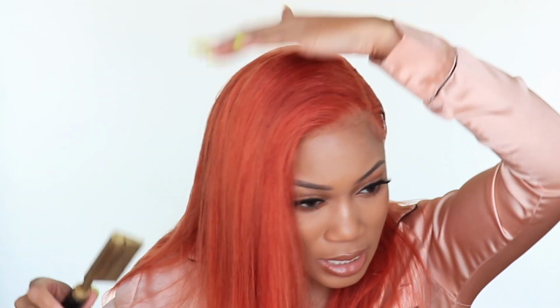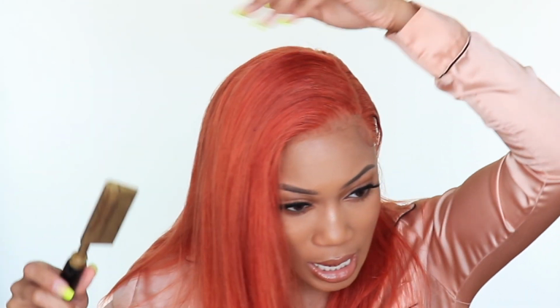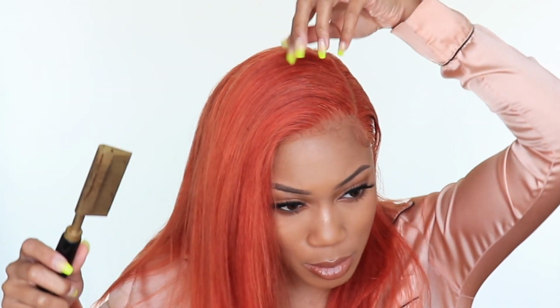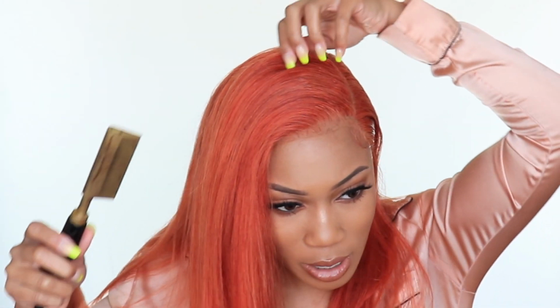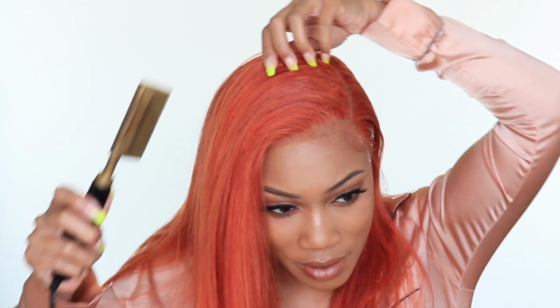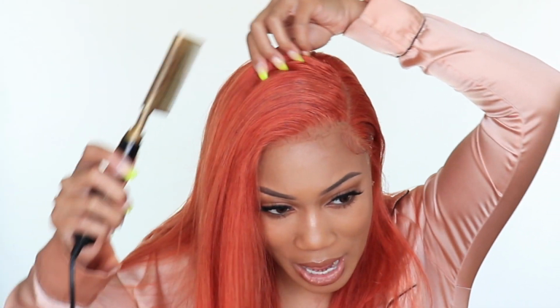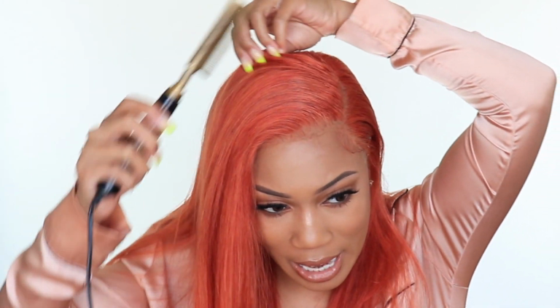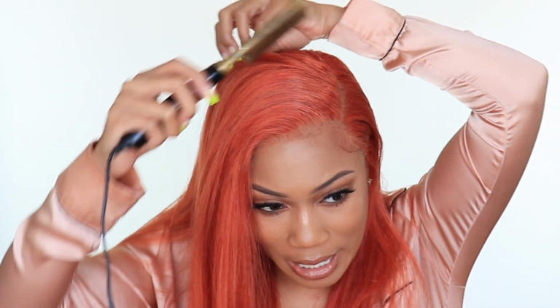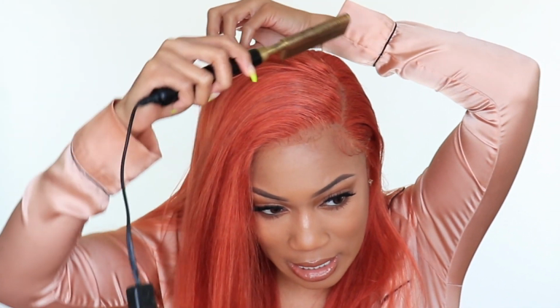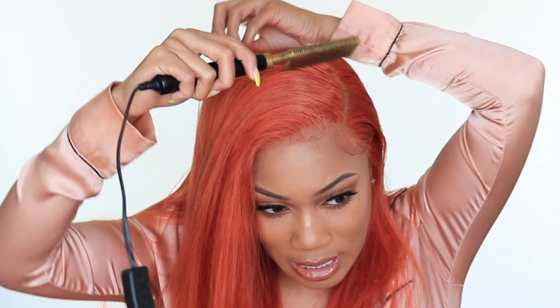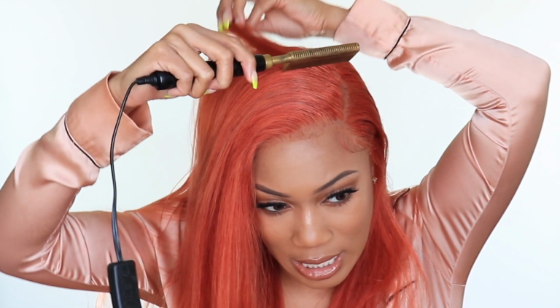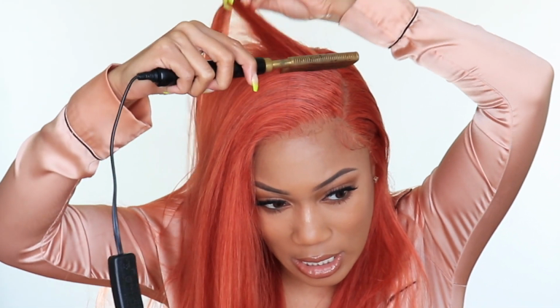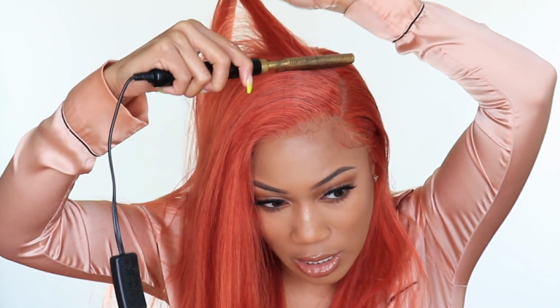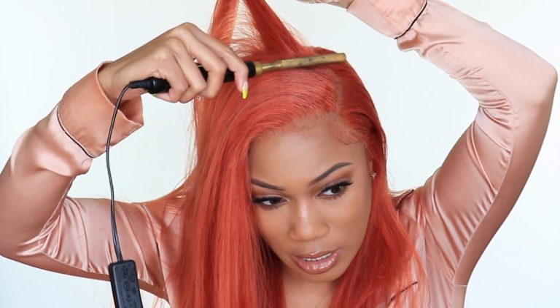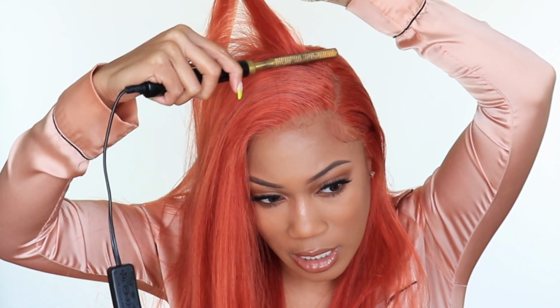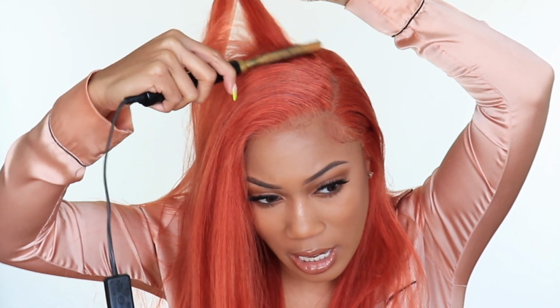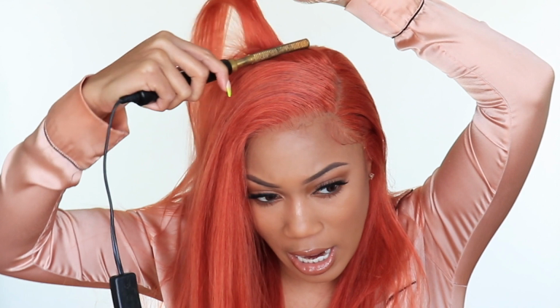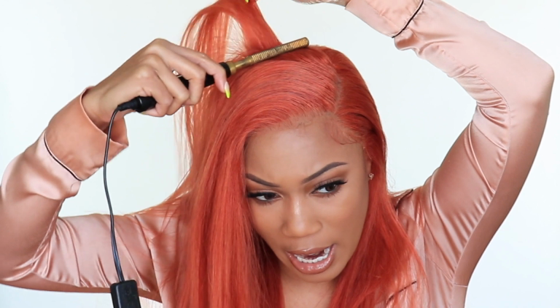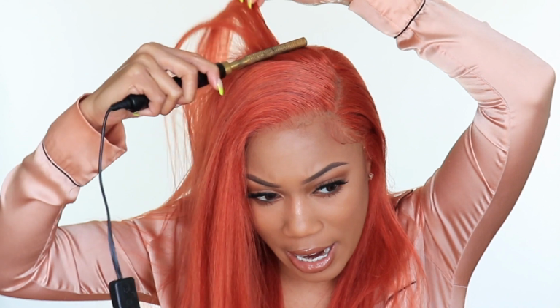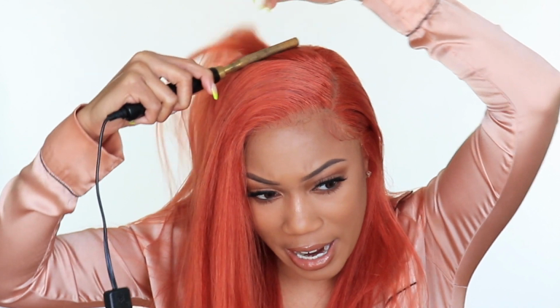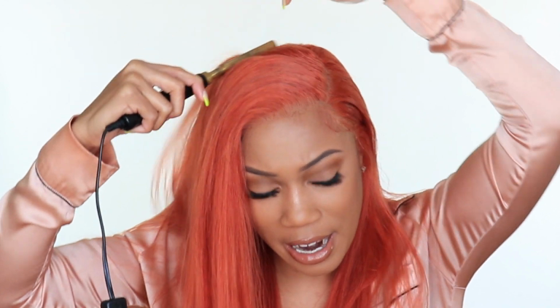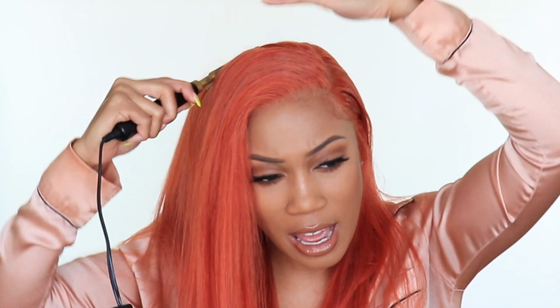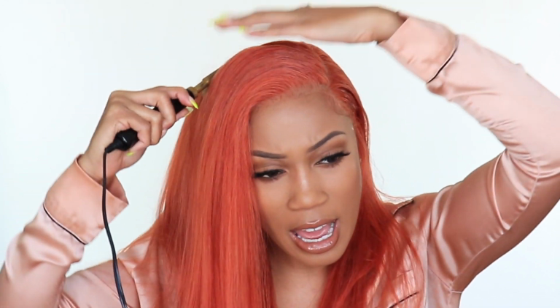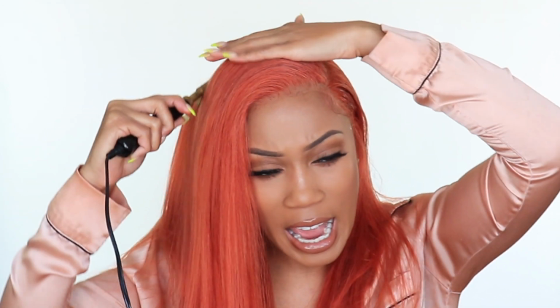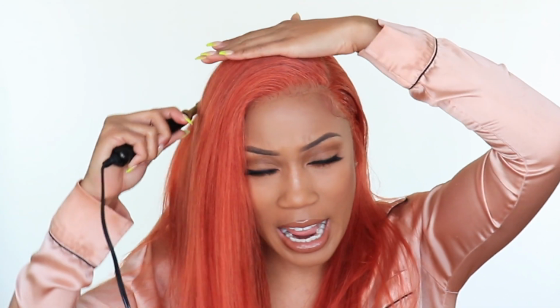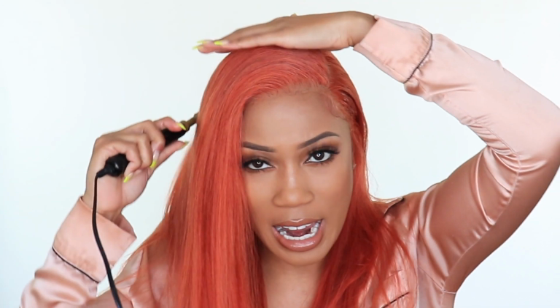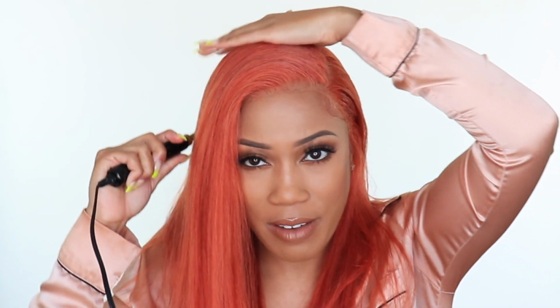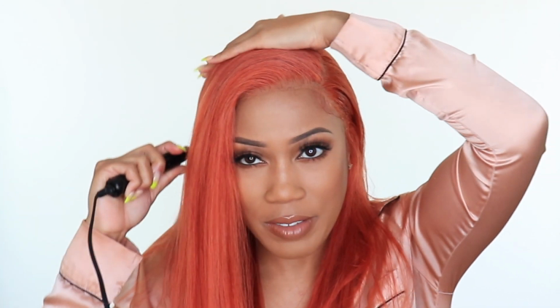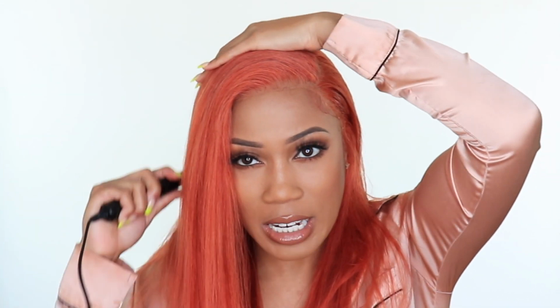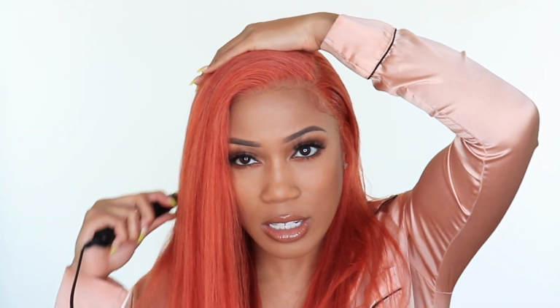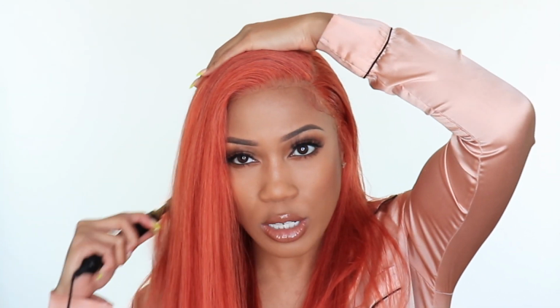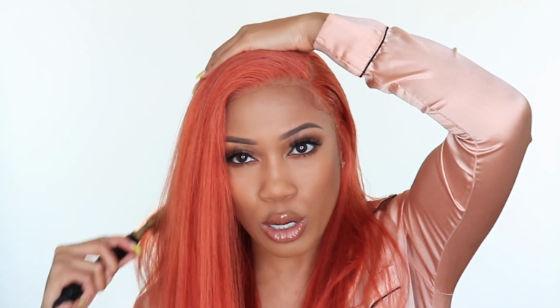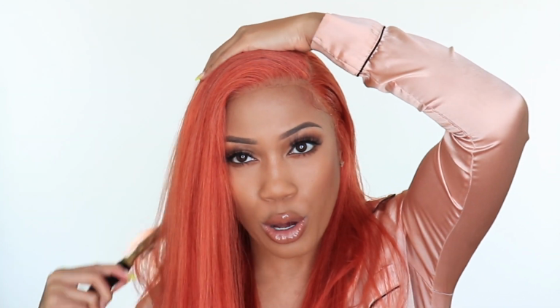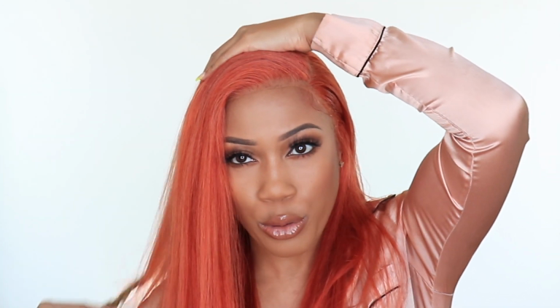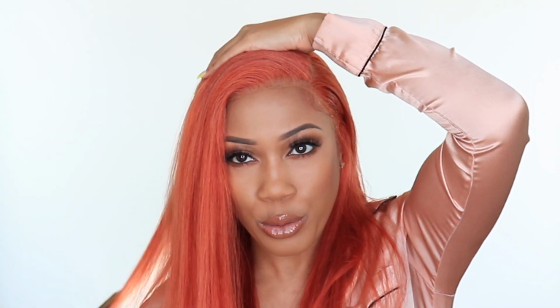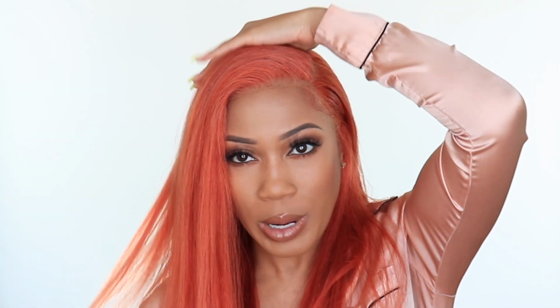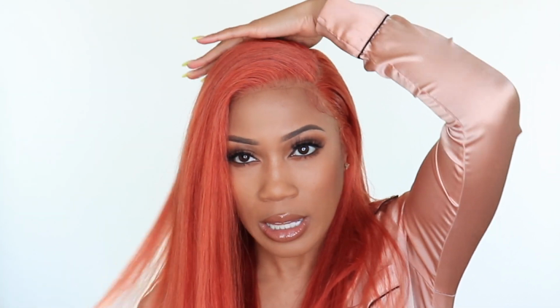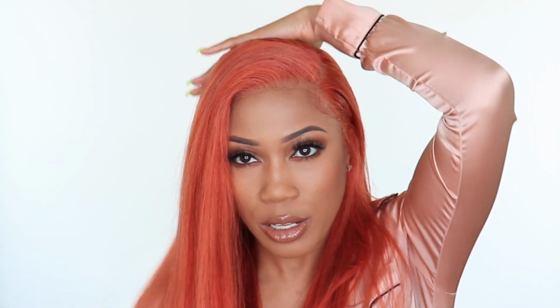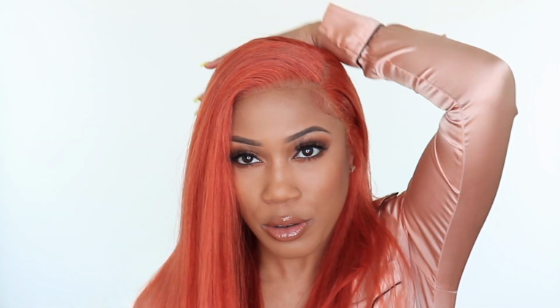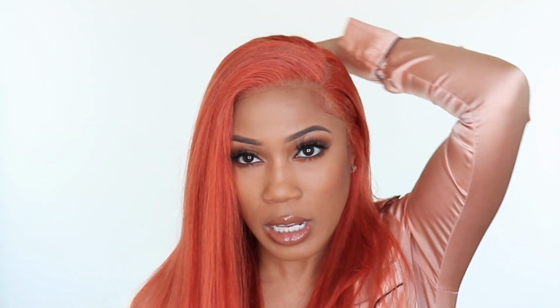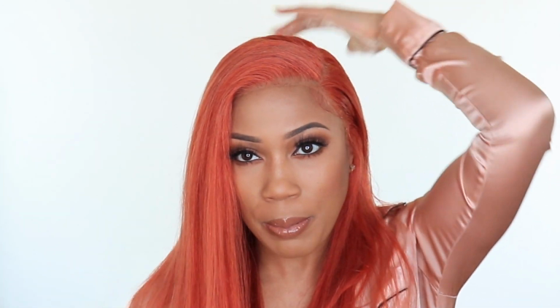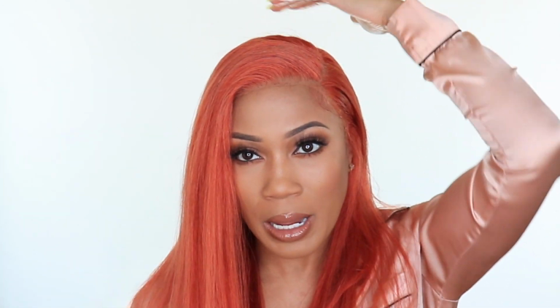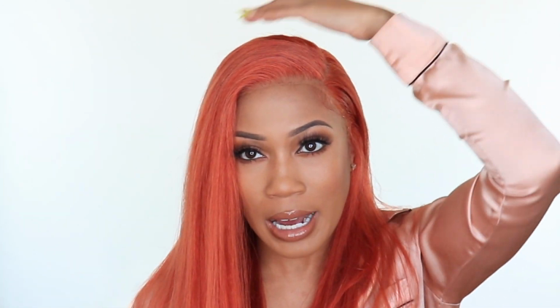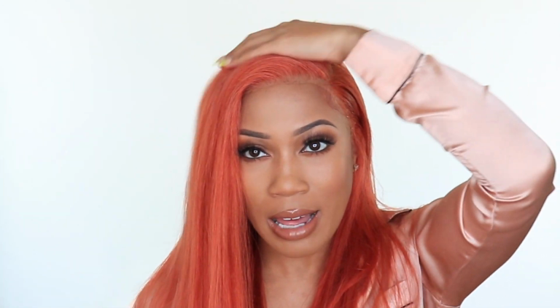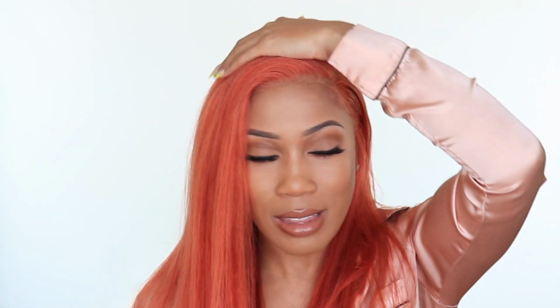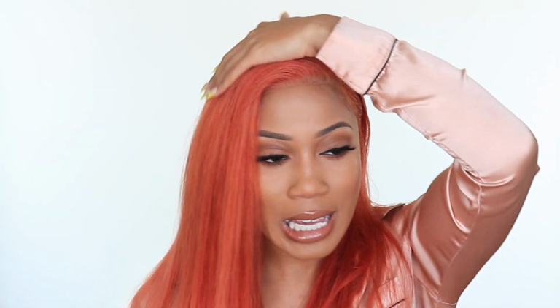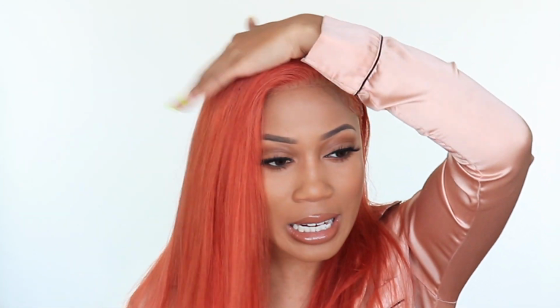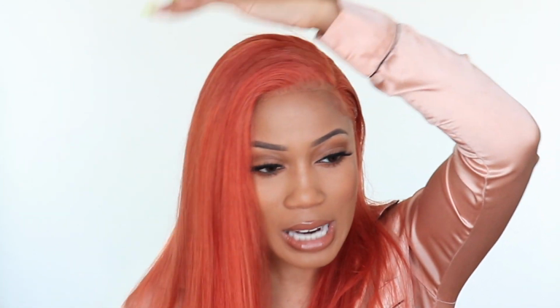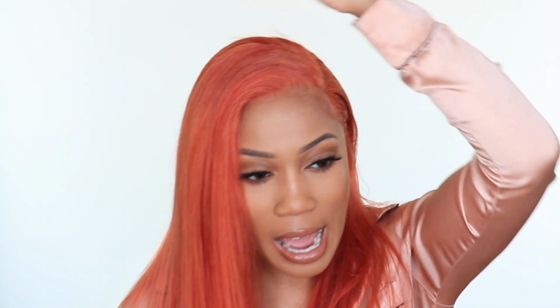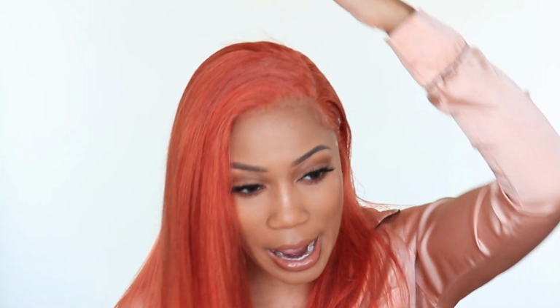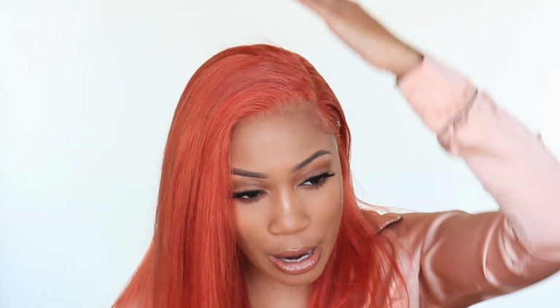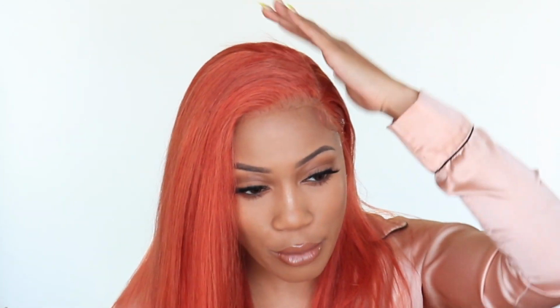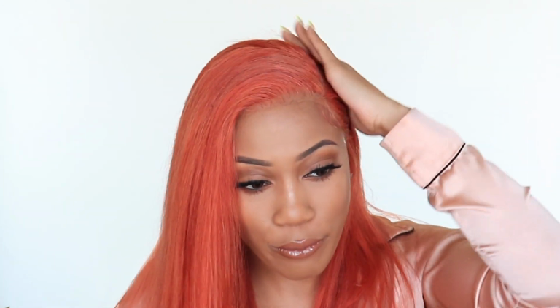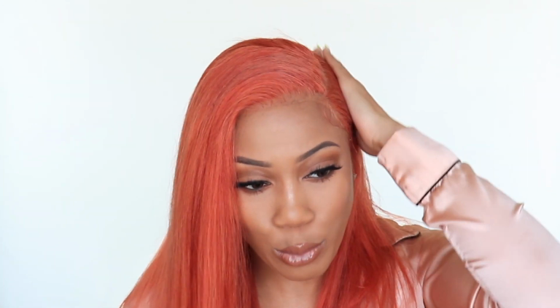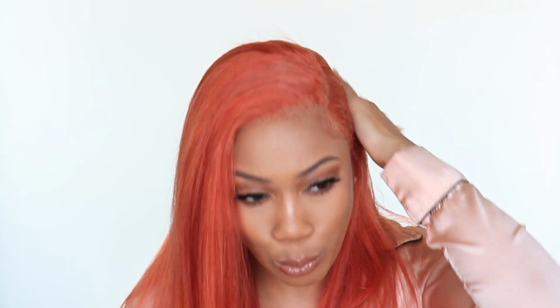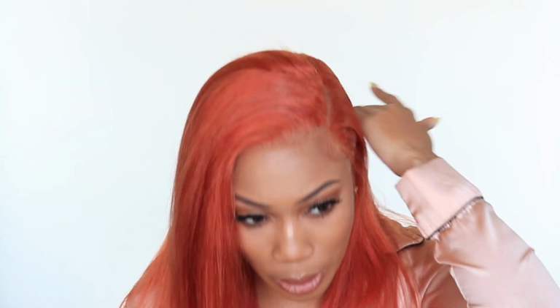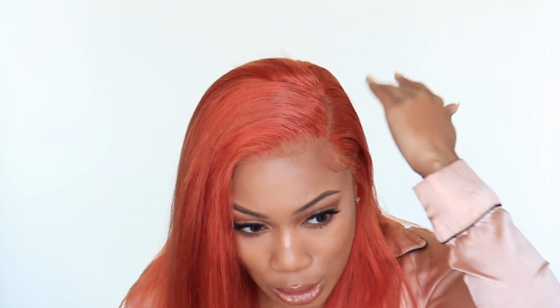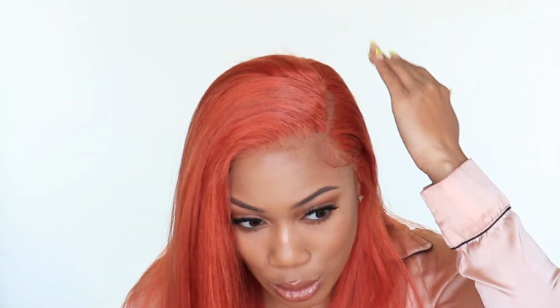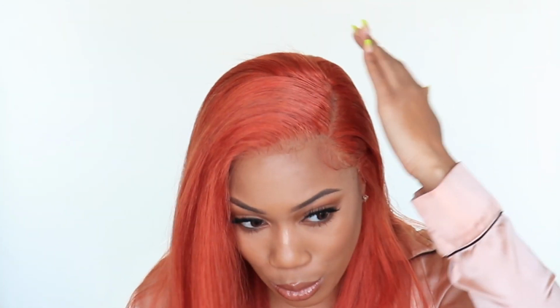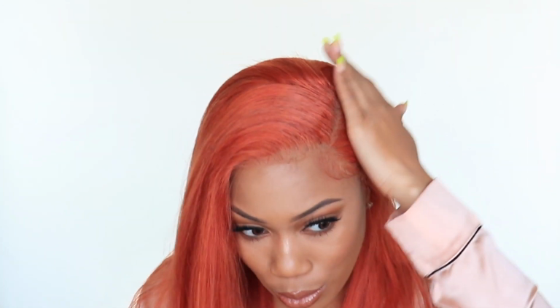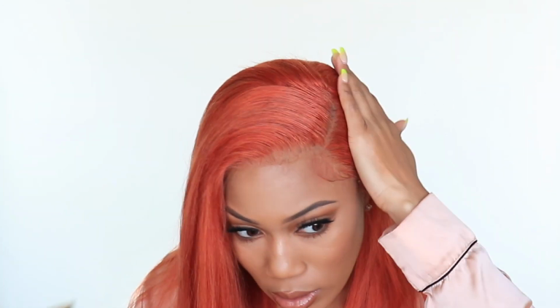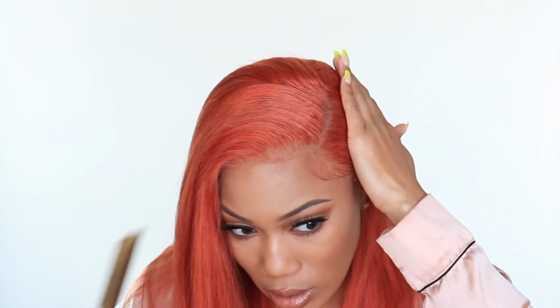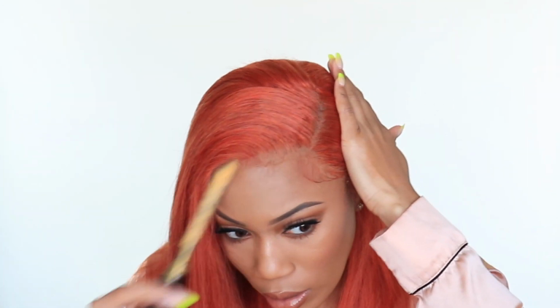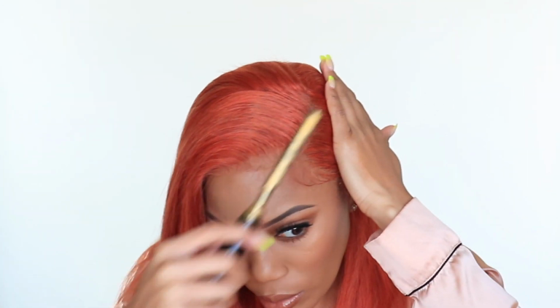There have been times where I've had 613 hair and needed to go through and literally pluck out the entire frontal — that's a lot of work — so this is a refreshing change.